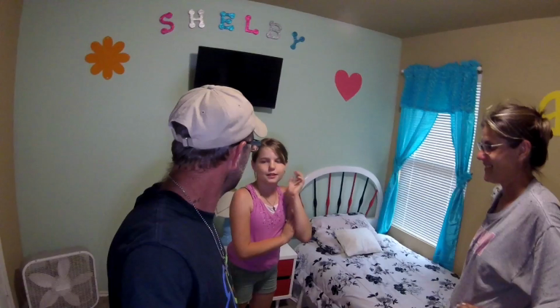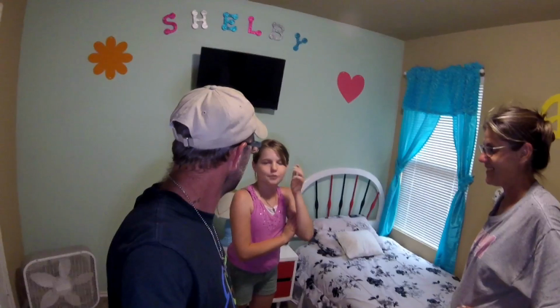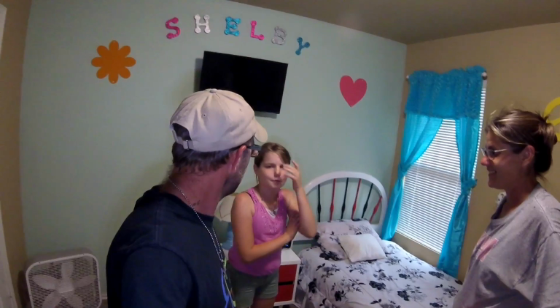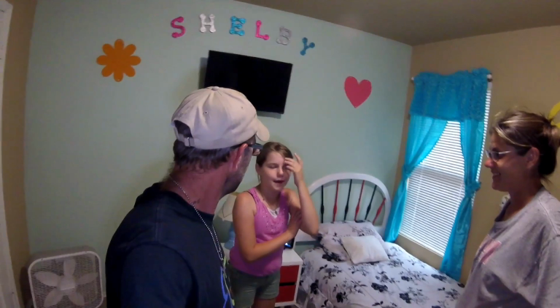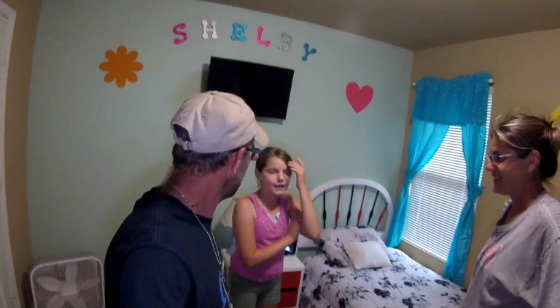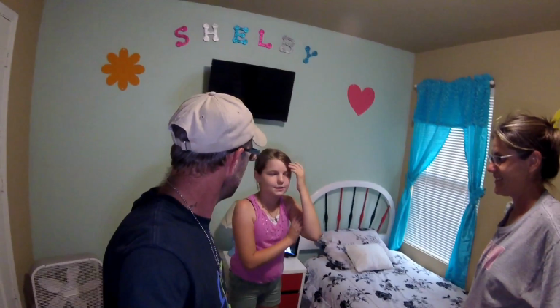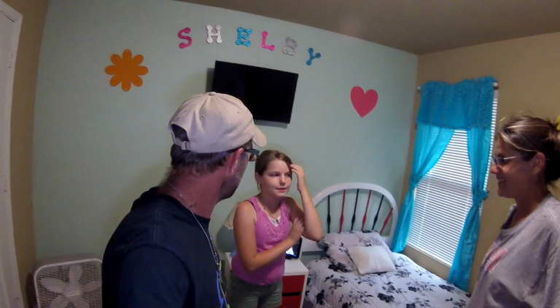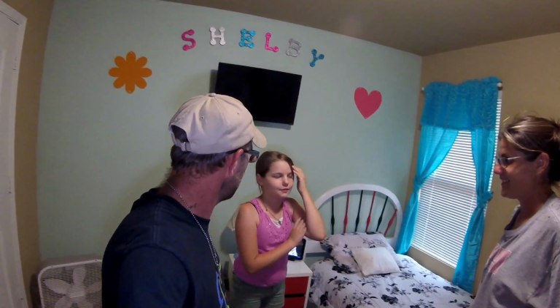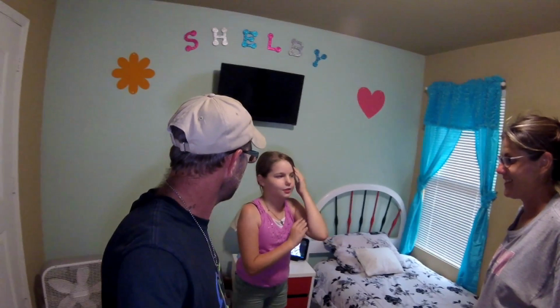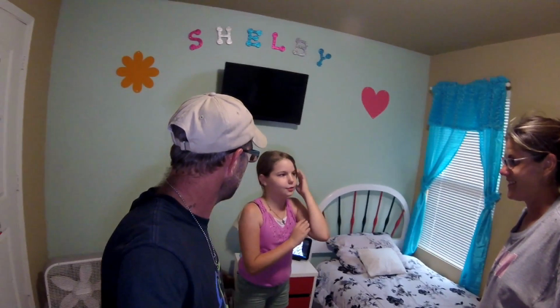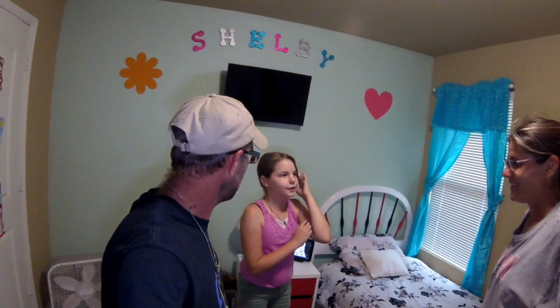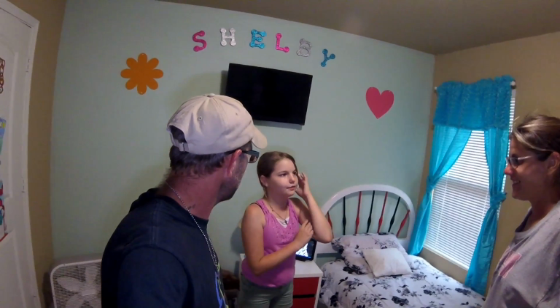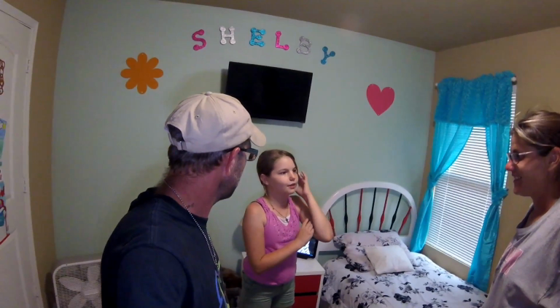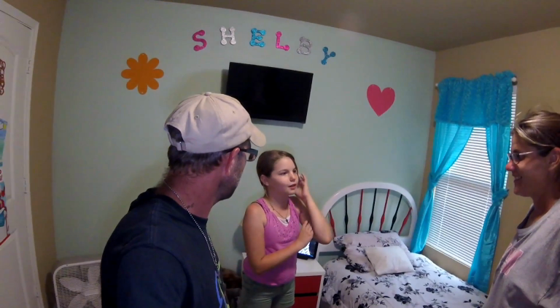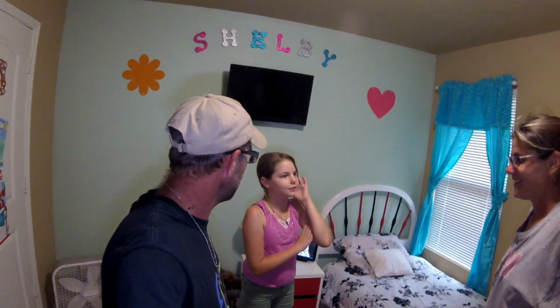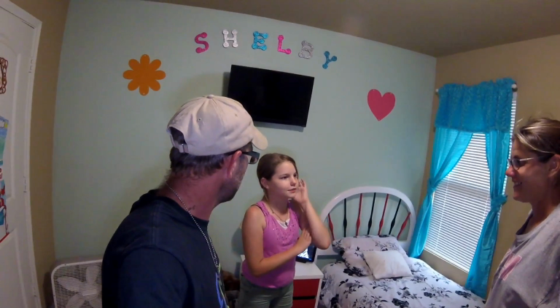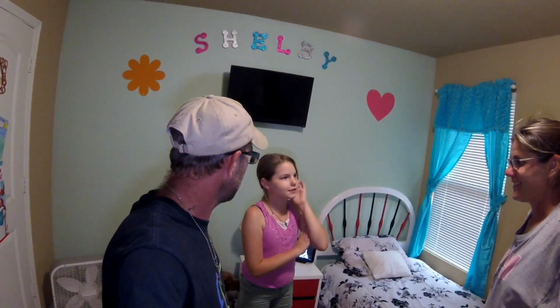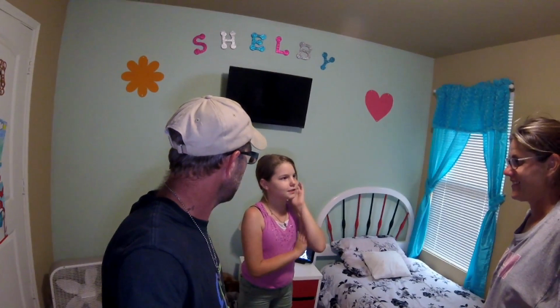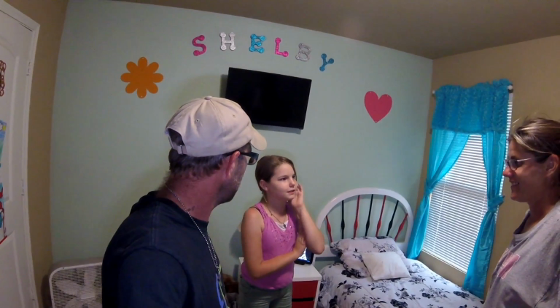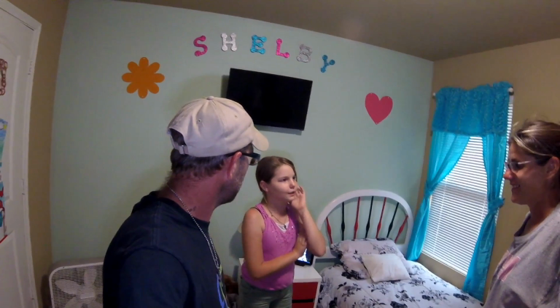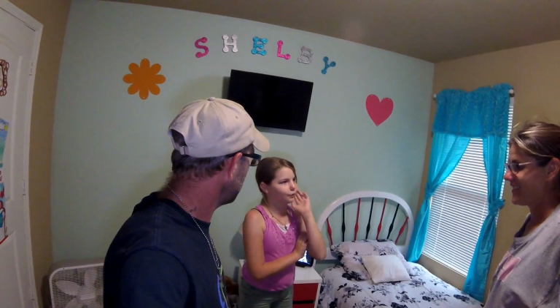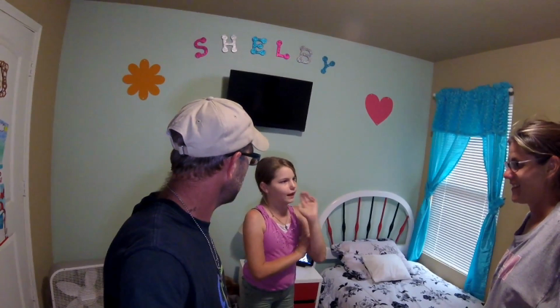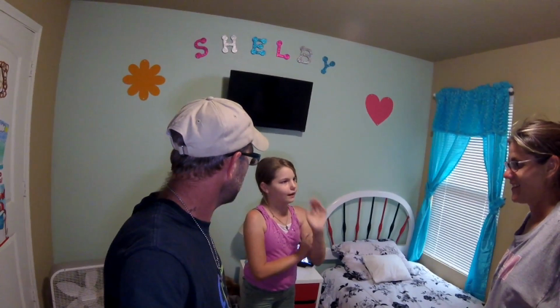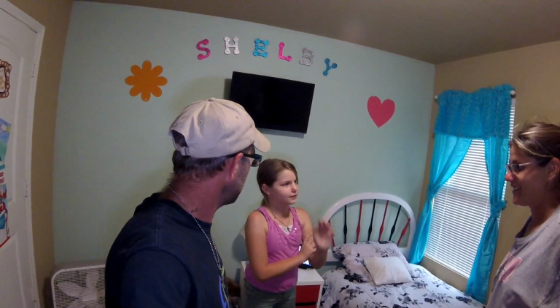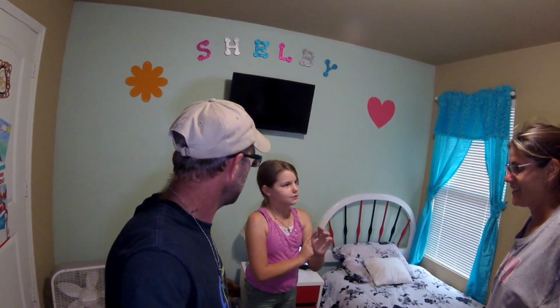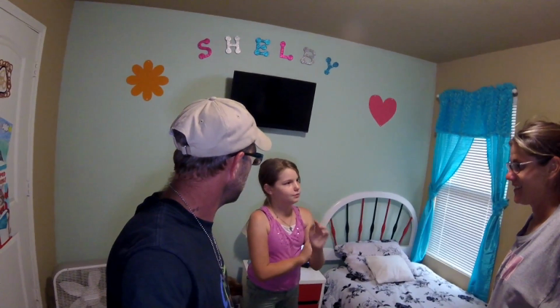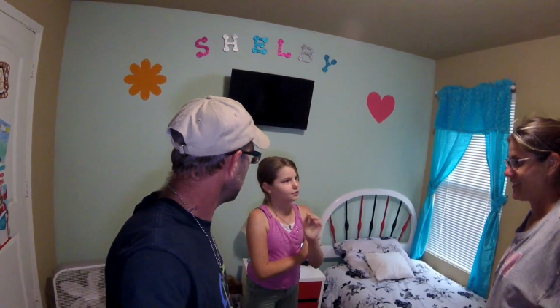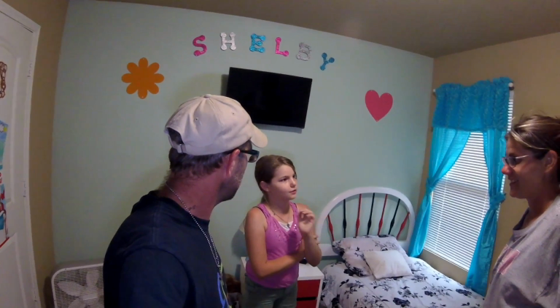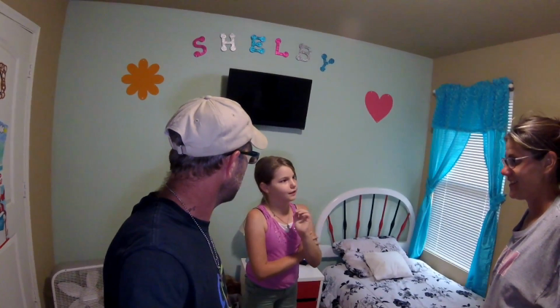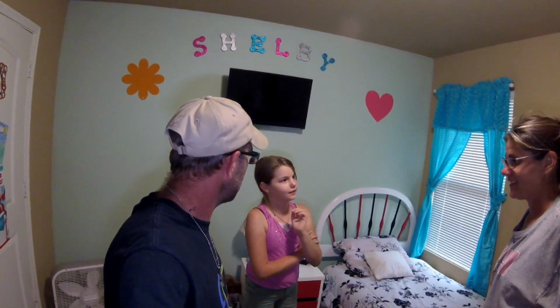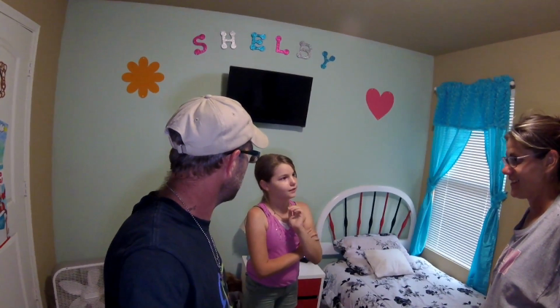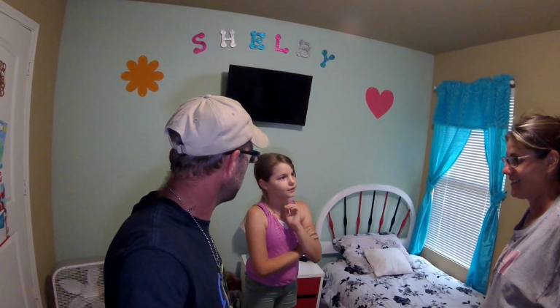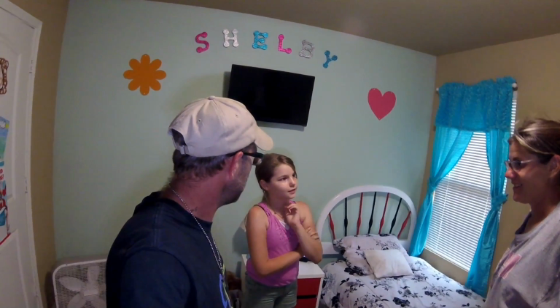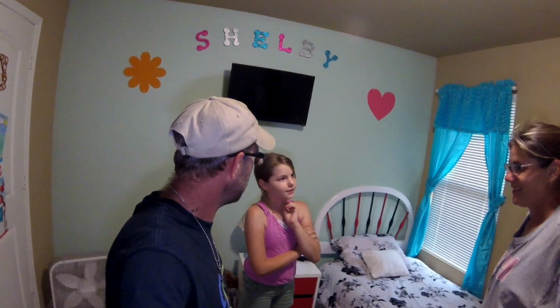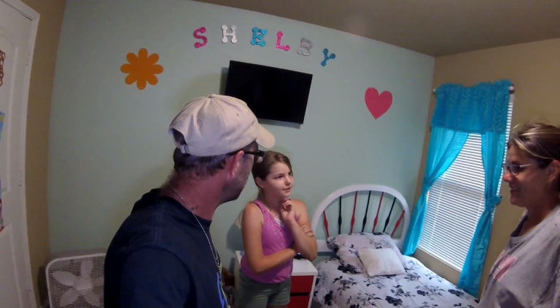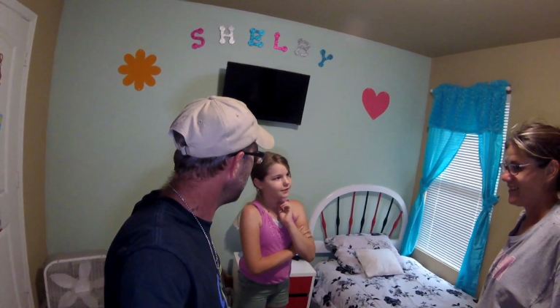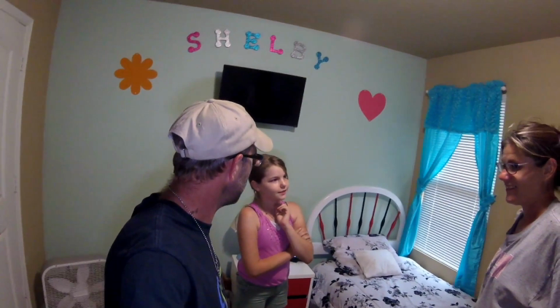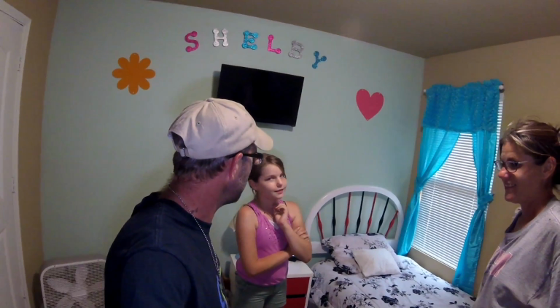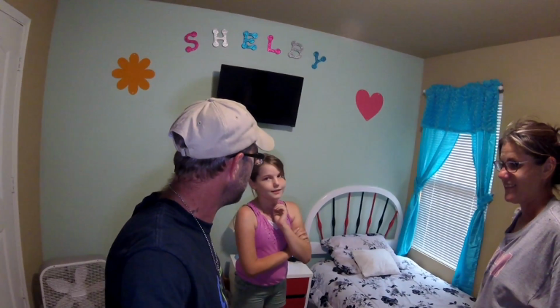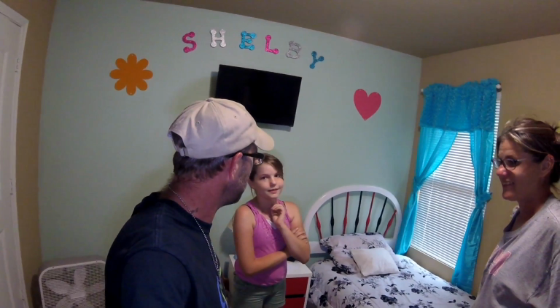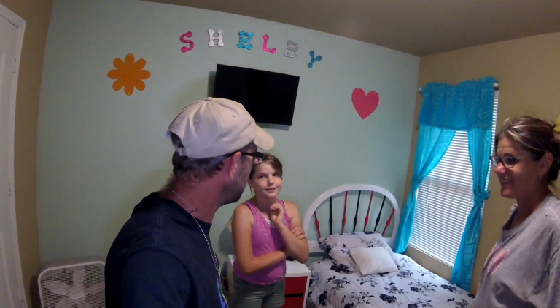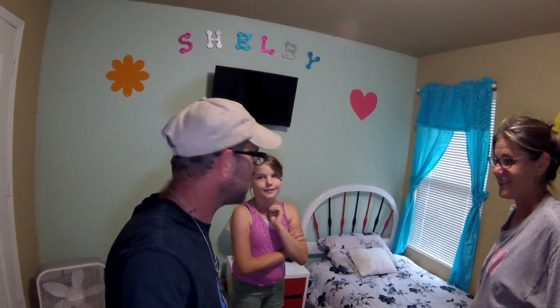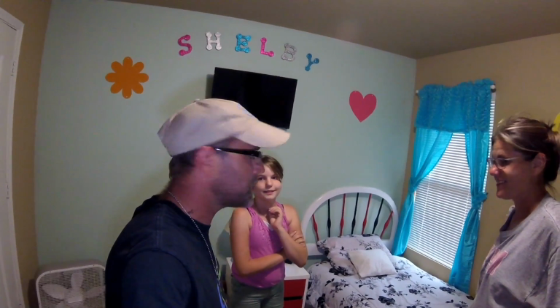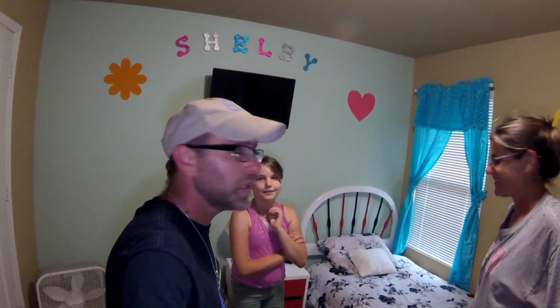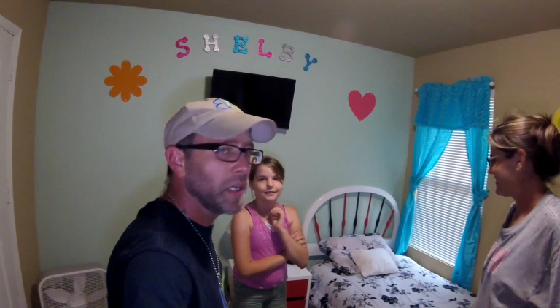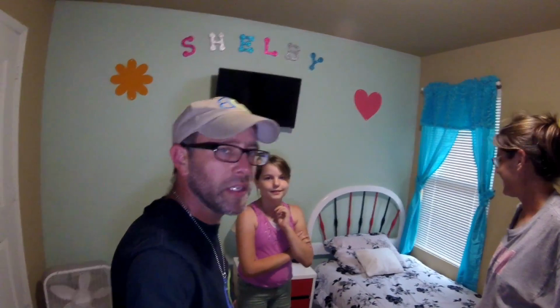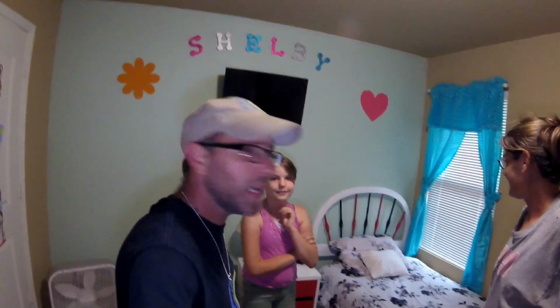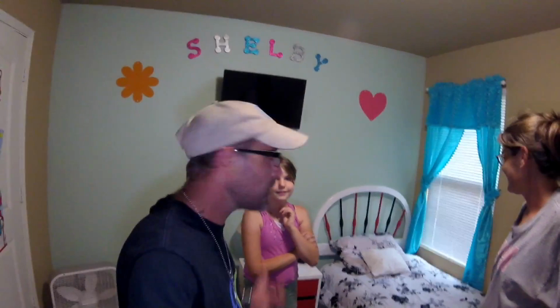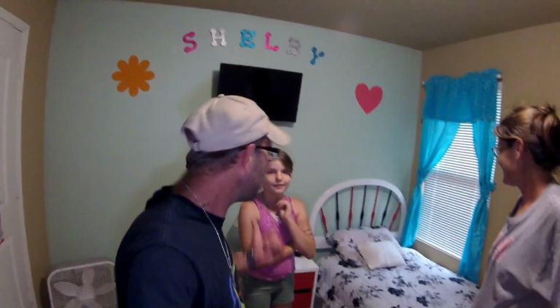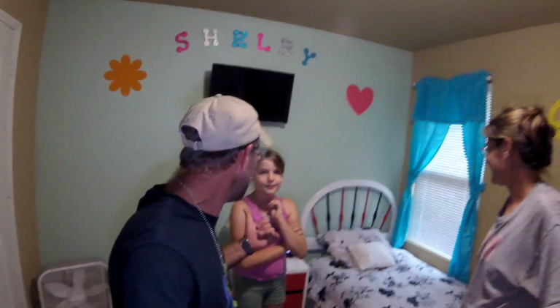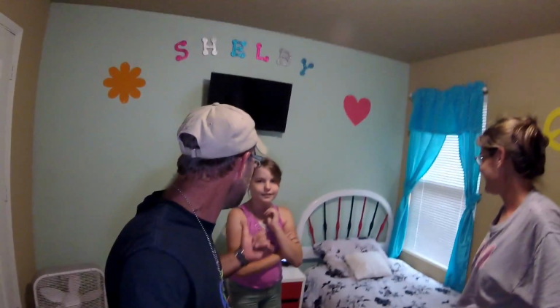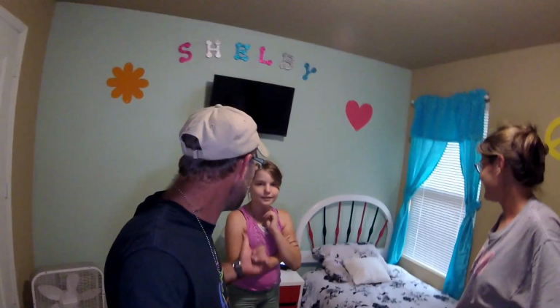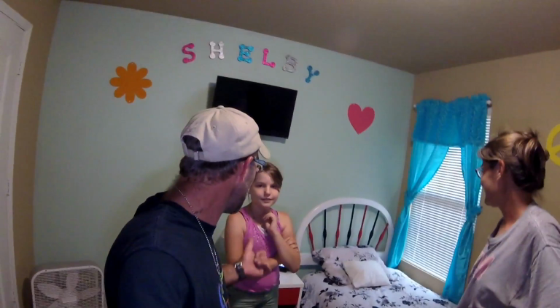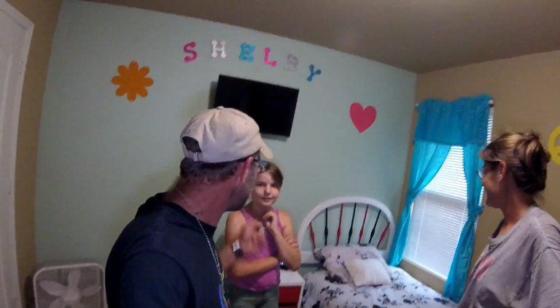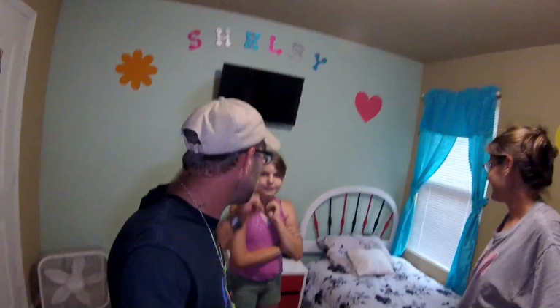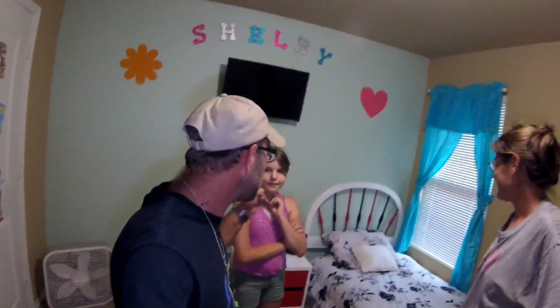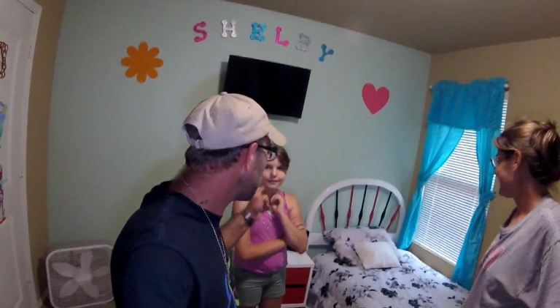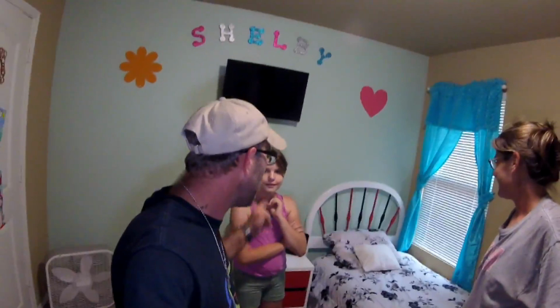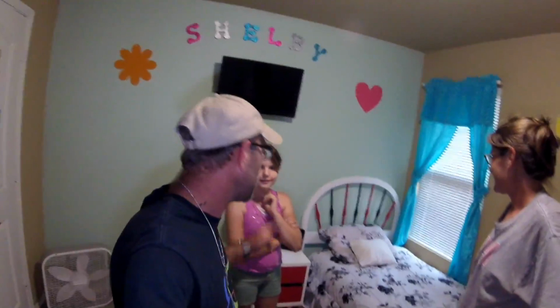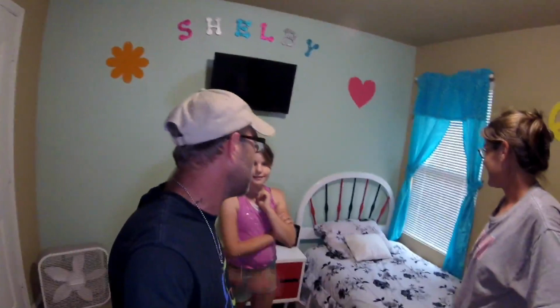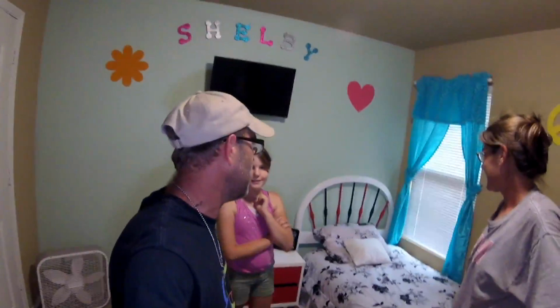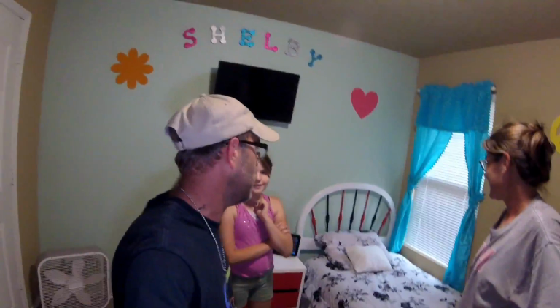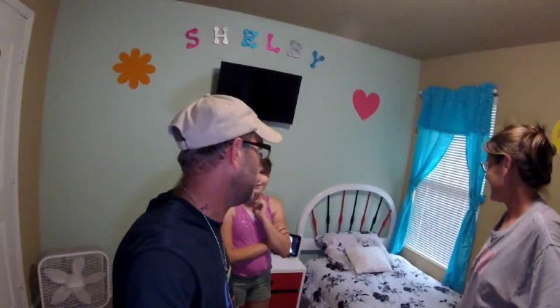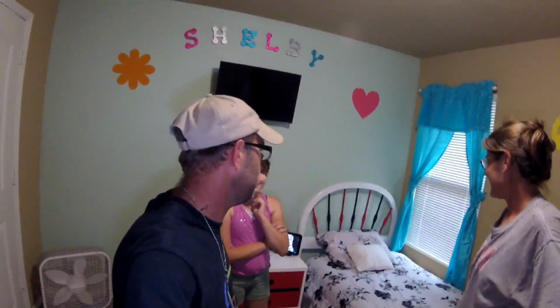It reminds me of the Queen of Hearts in Alice in Wonderland. There you go, Queen of Hearts. Not a queen yet, but you're working on it.